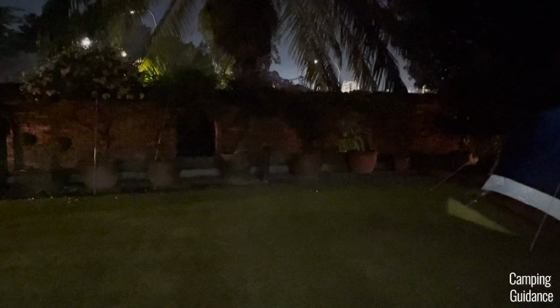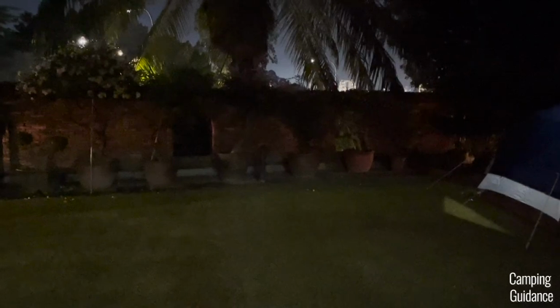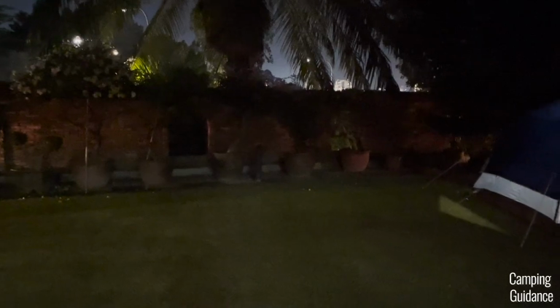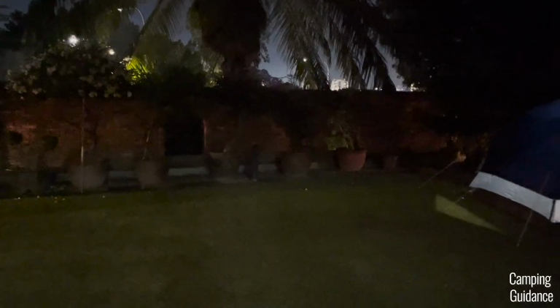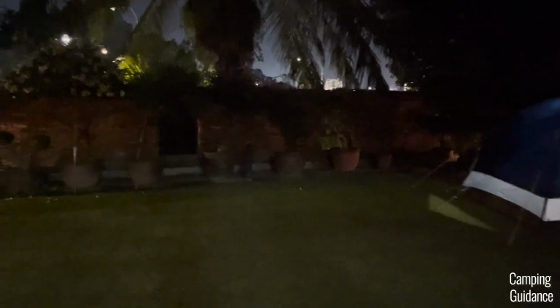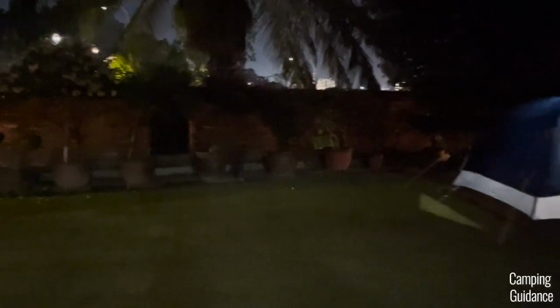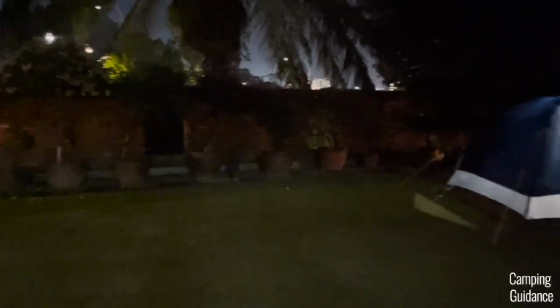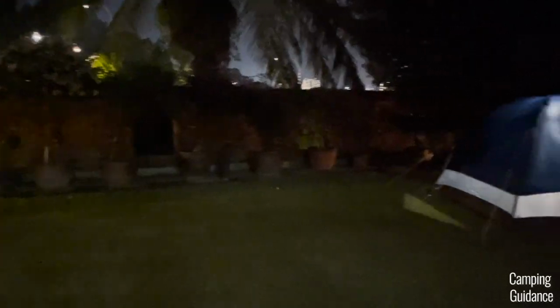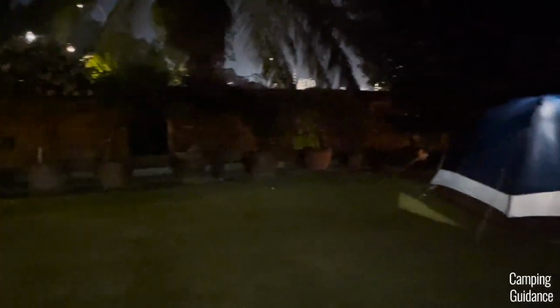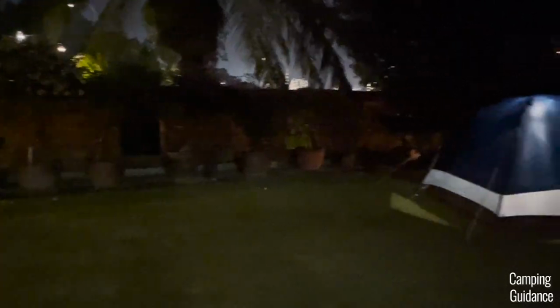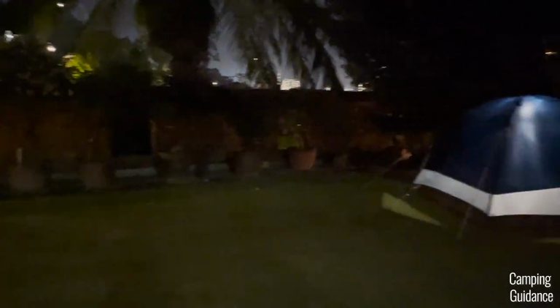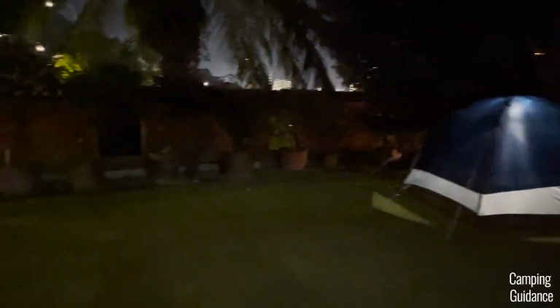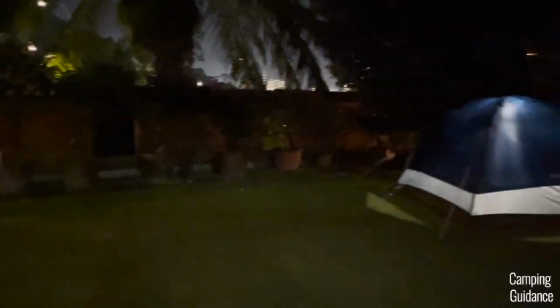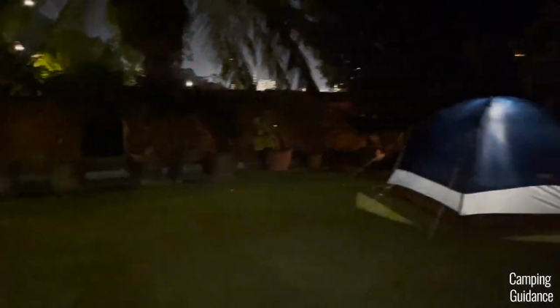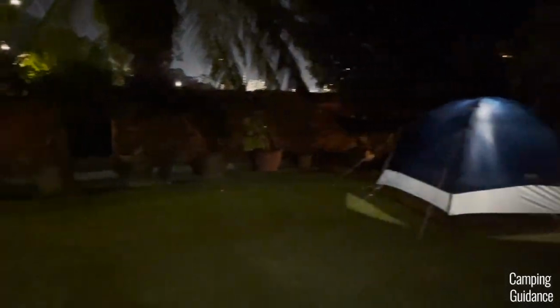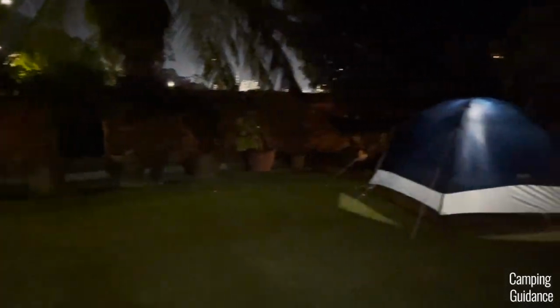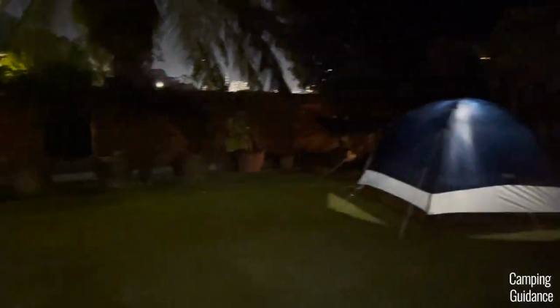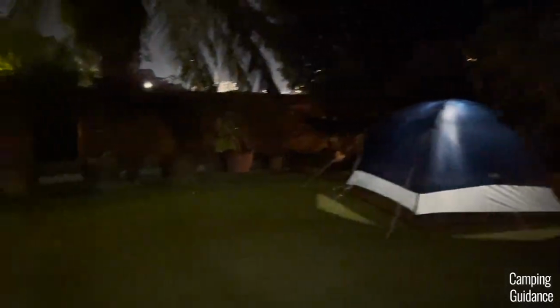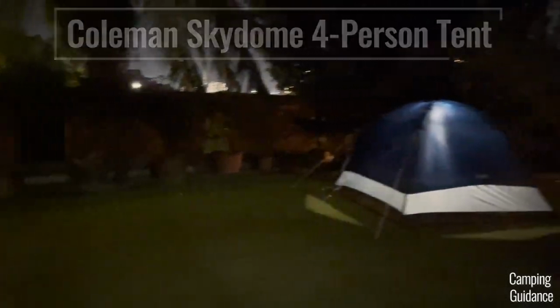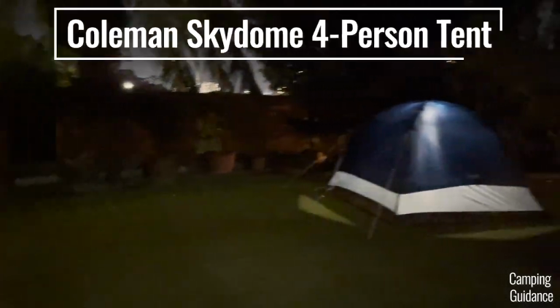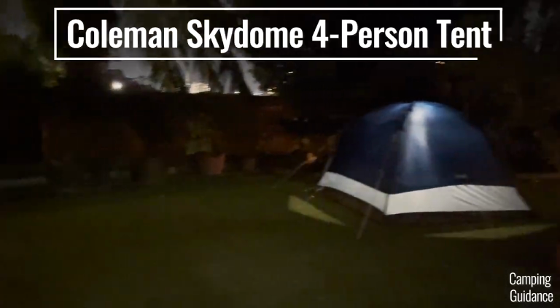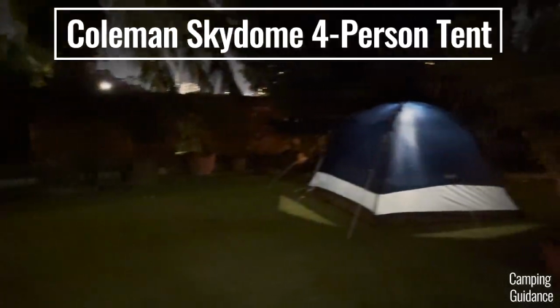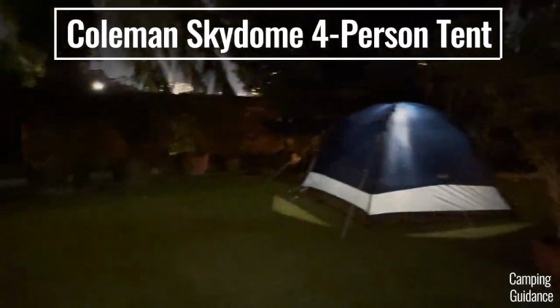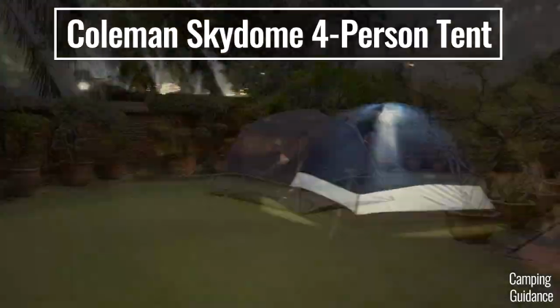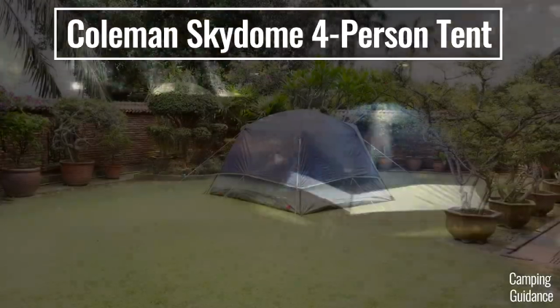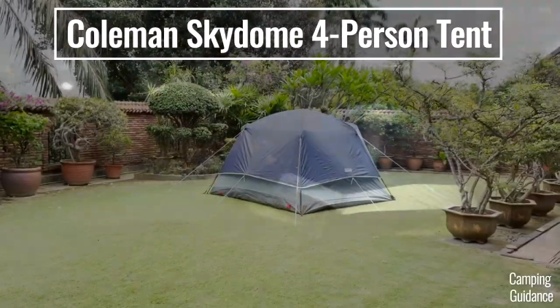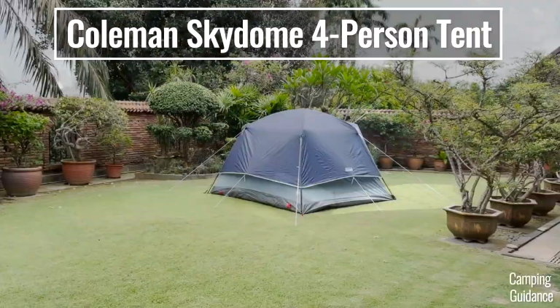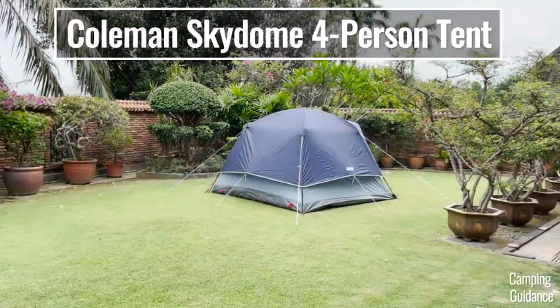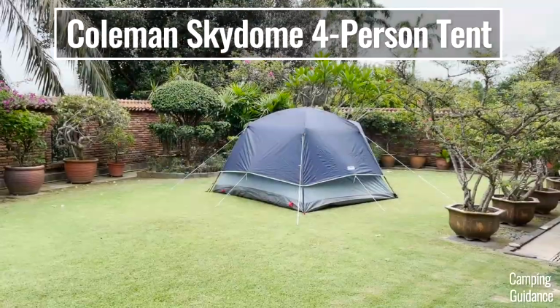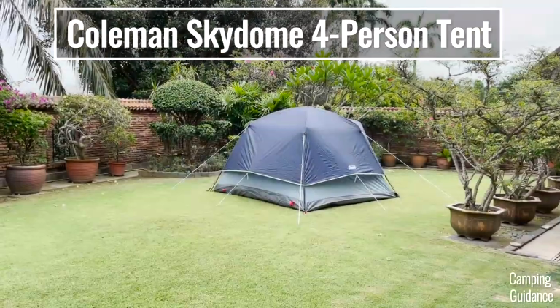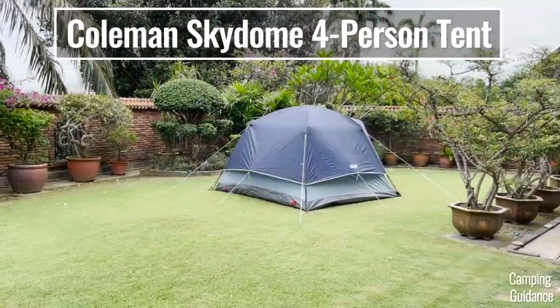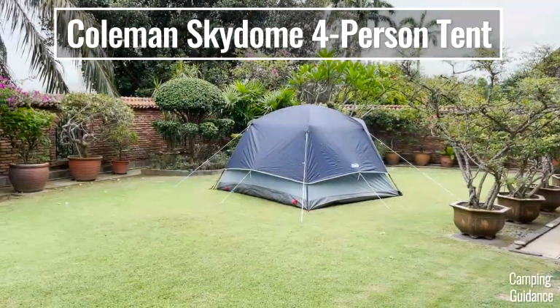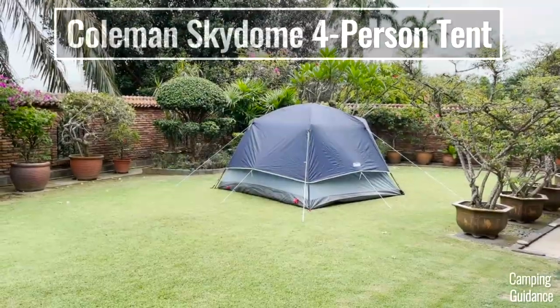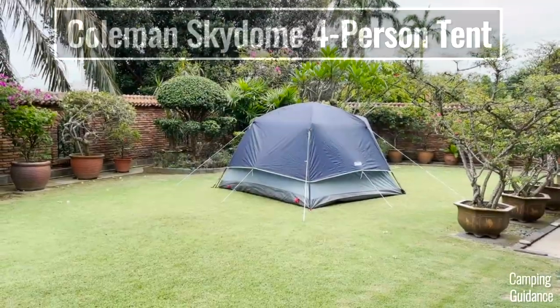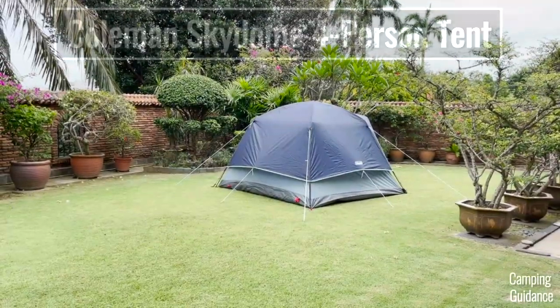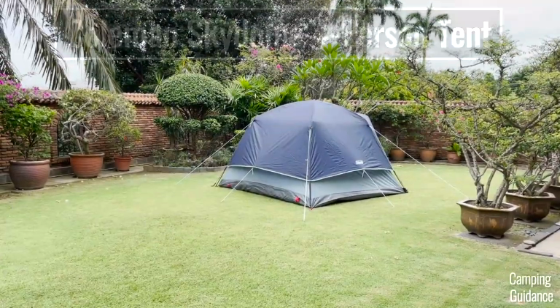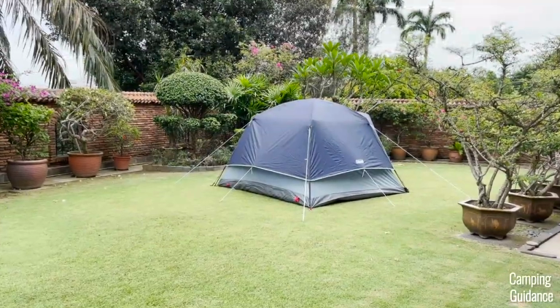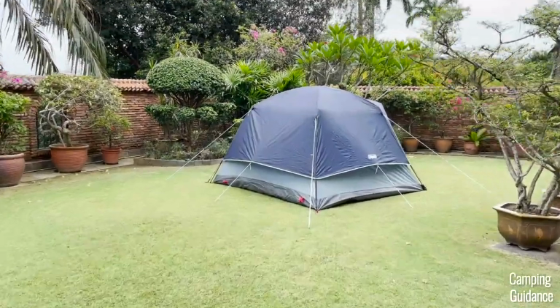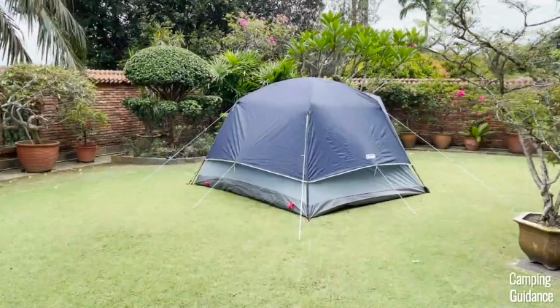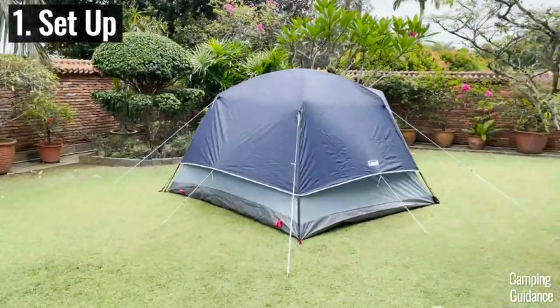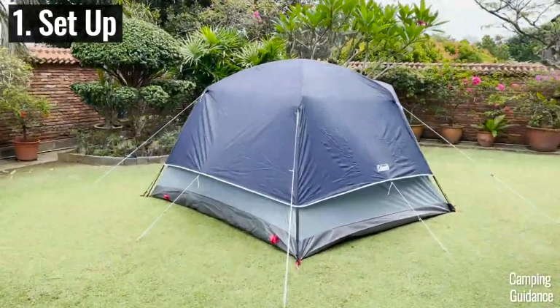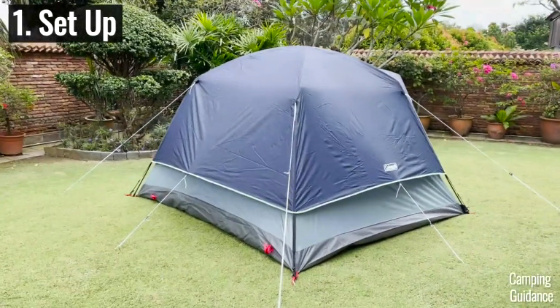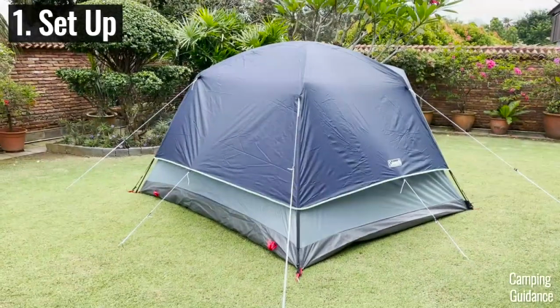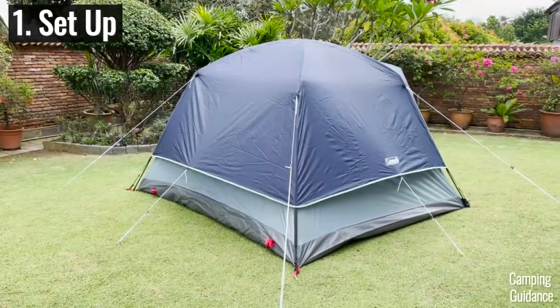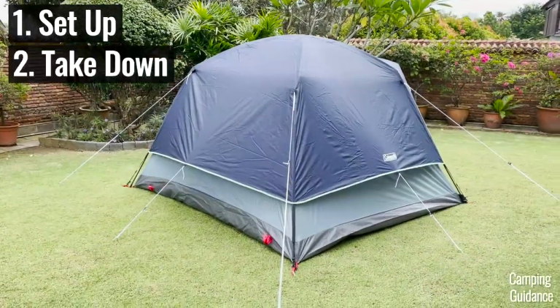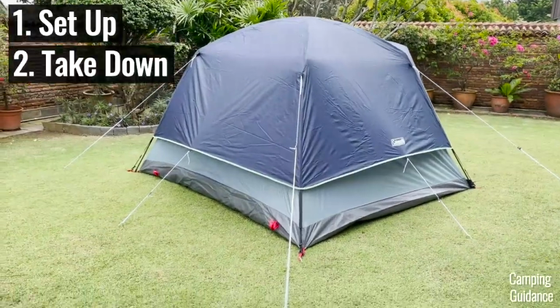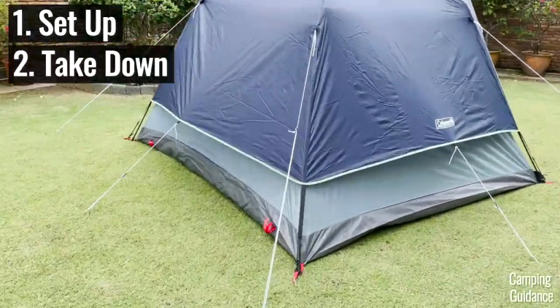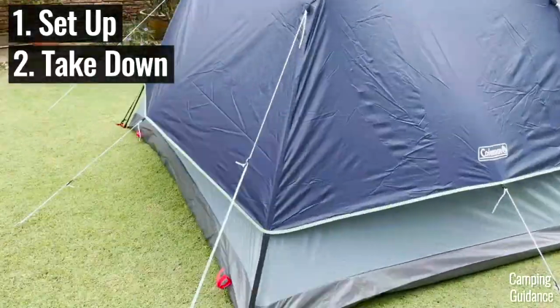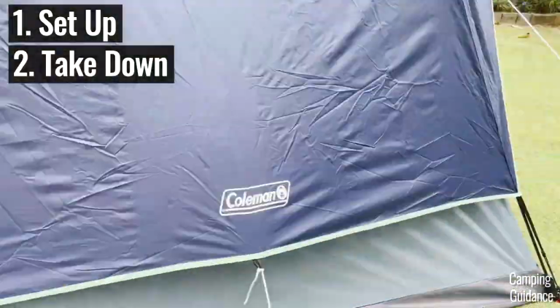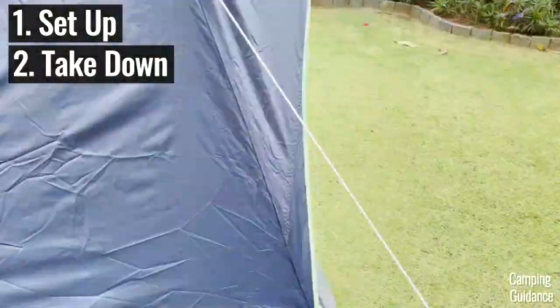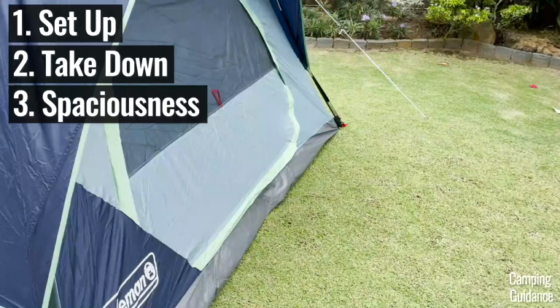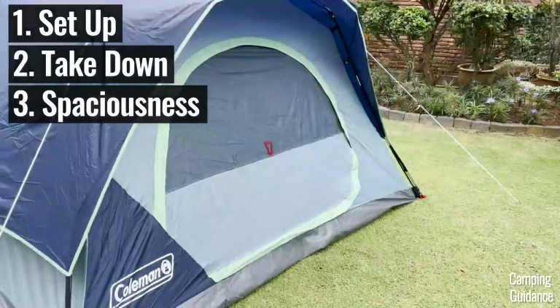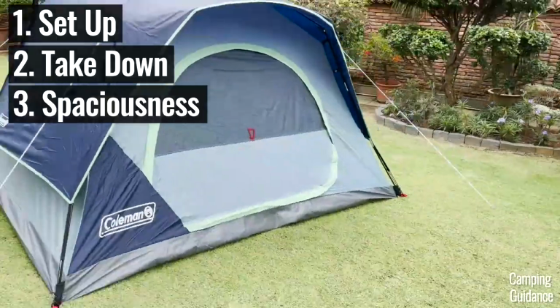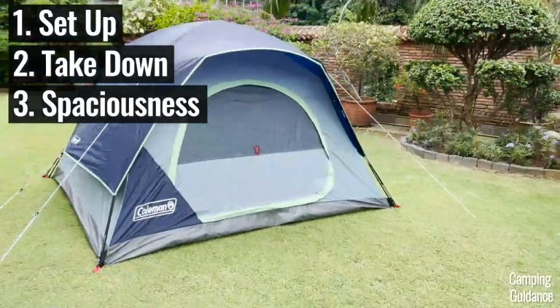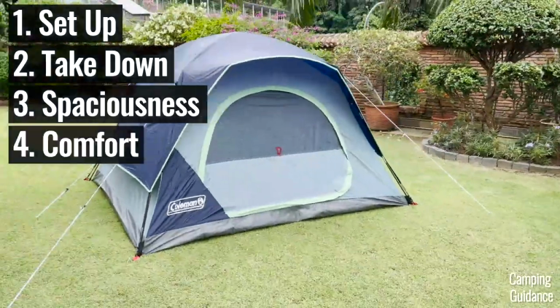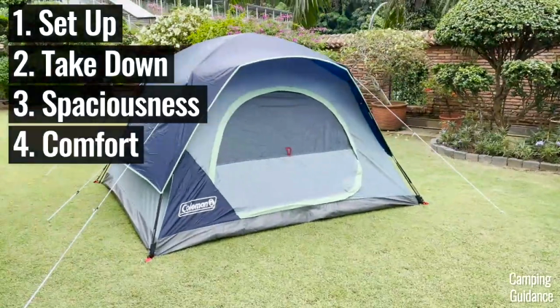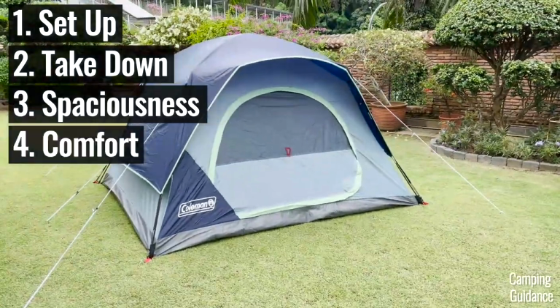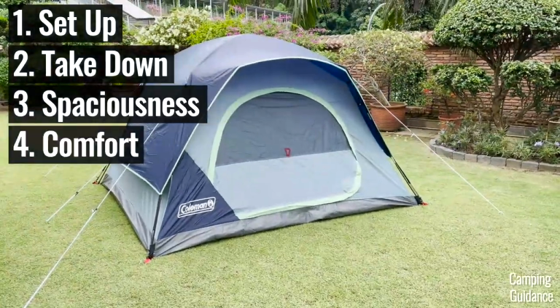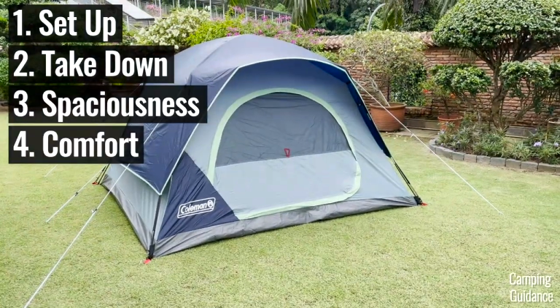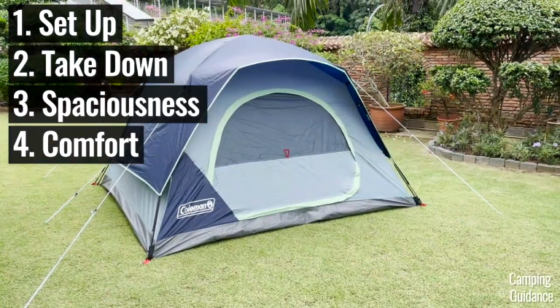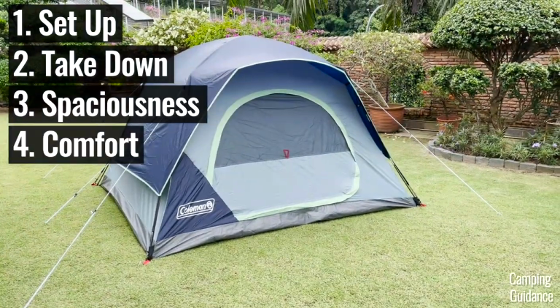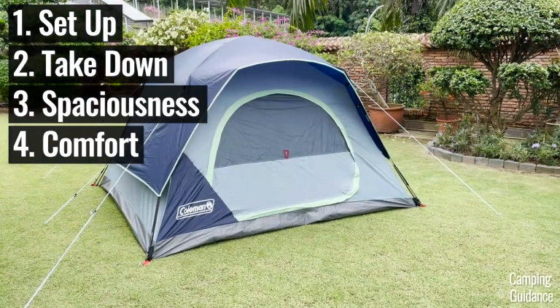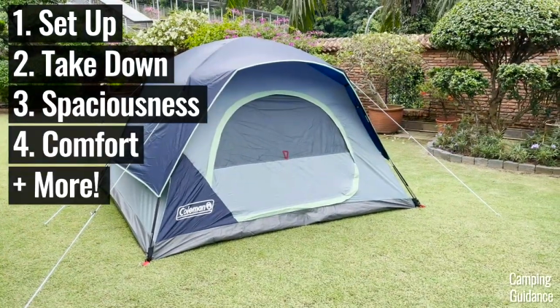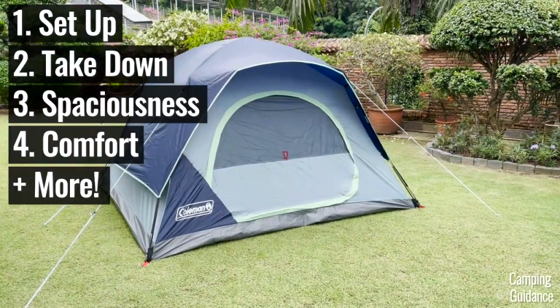In this video, we'll be testing this Coleman Skydome four-person tent for its ease of setup, takedown, spaciousness, comfort, and more.